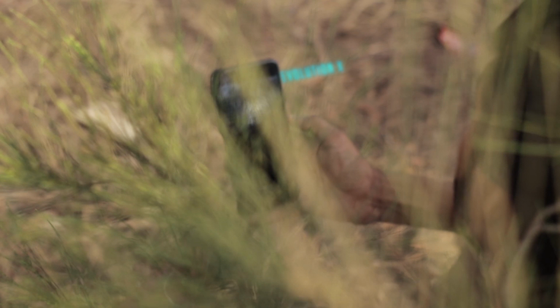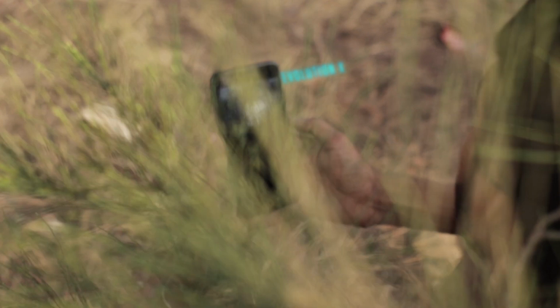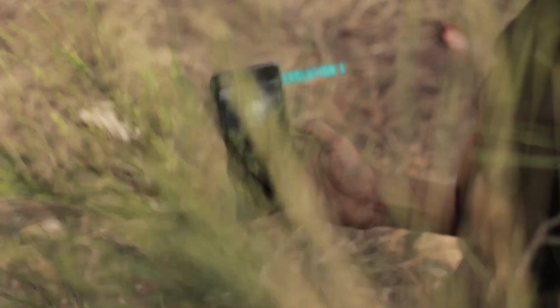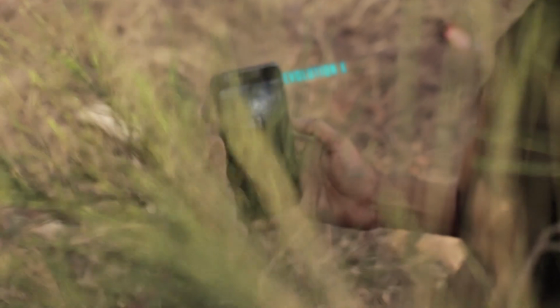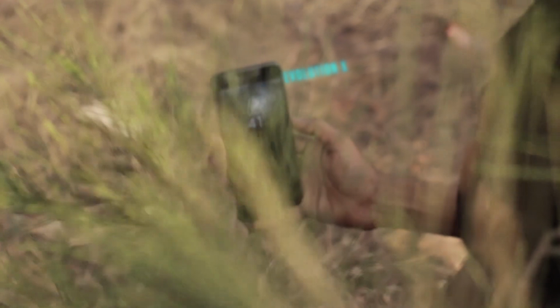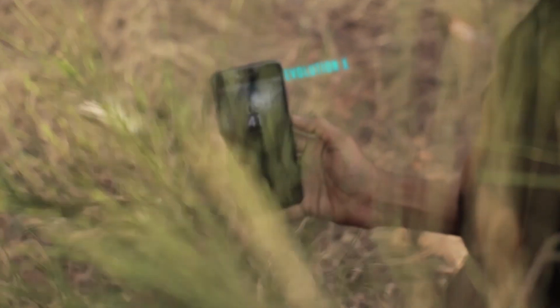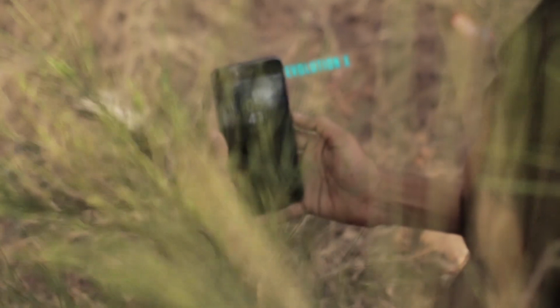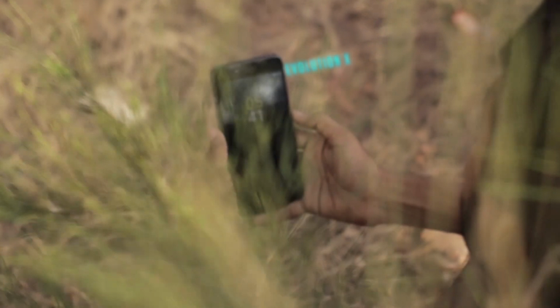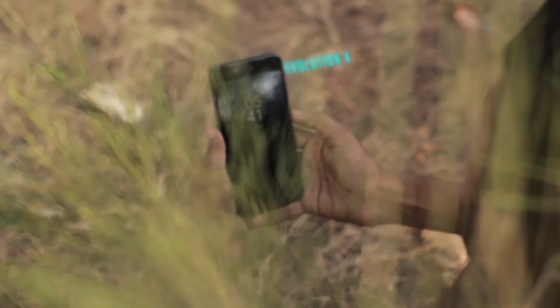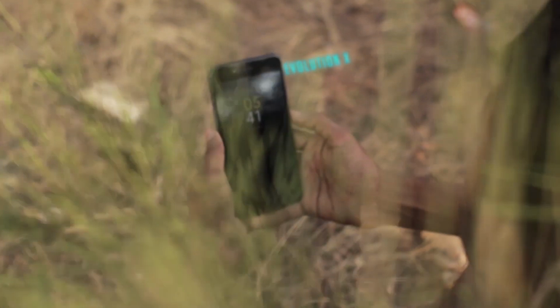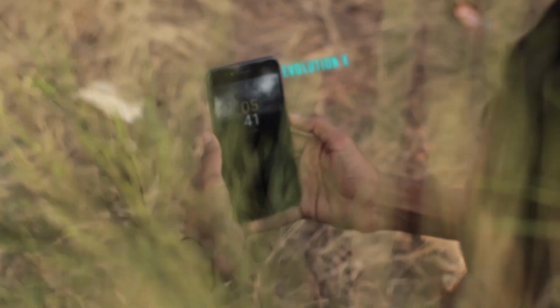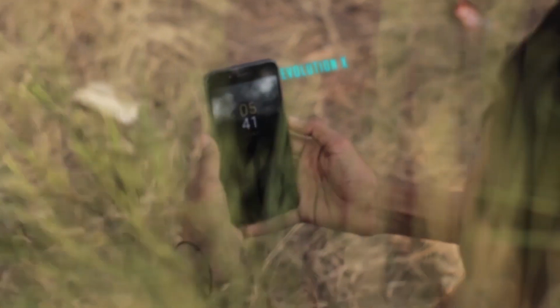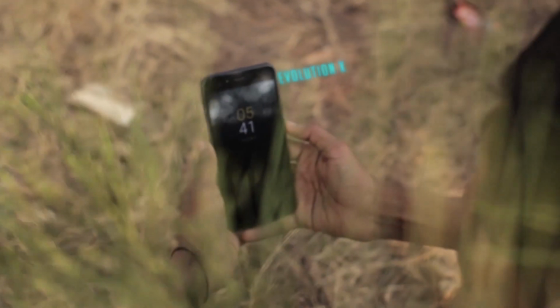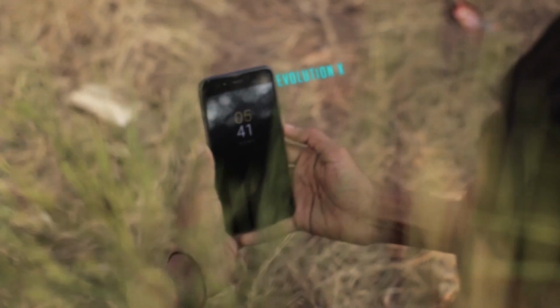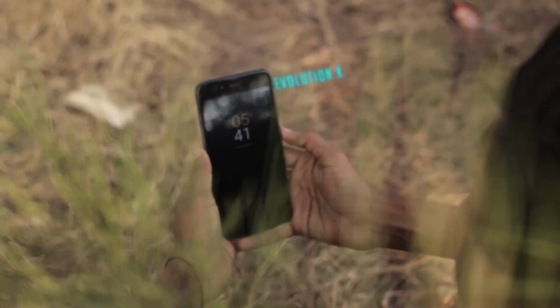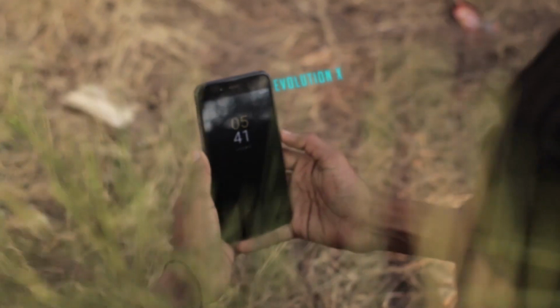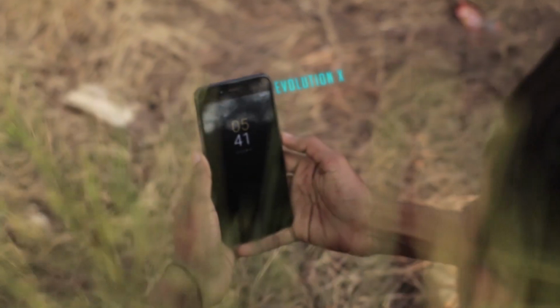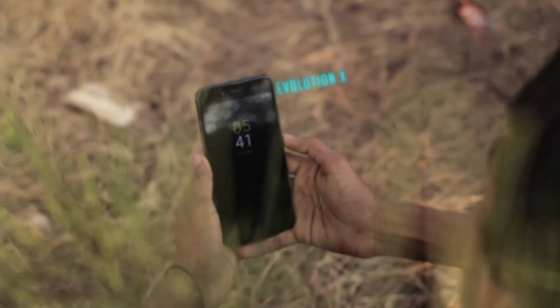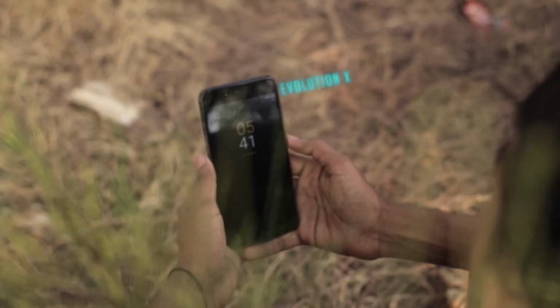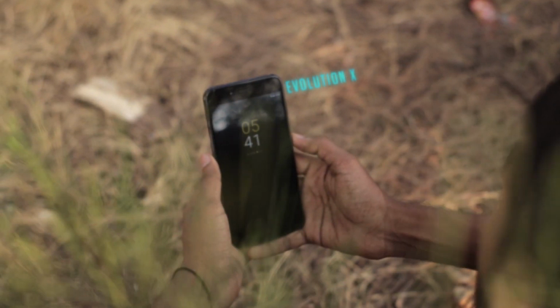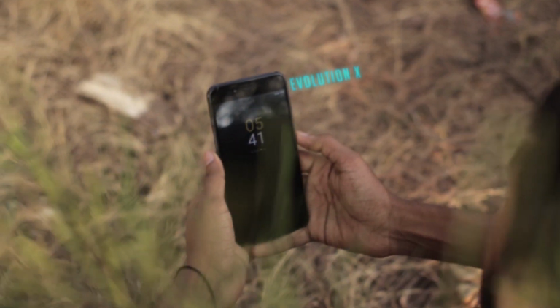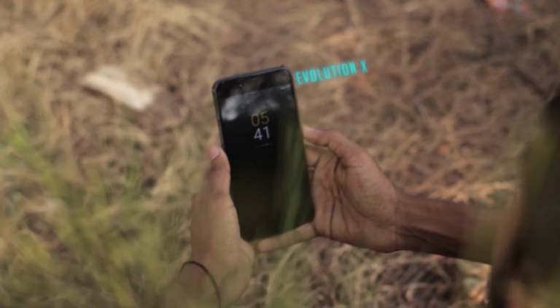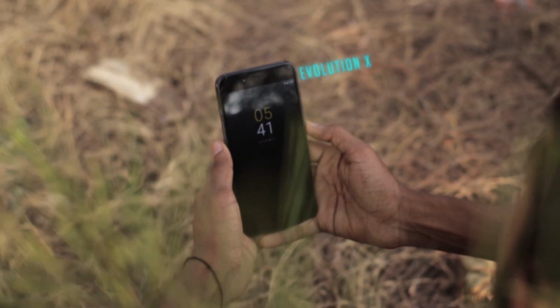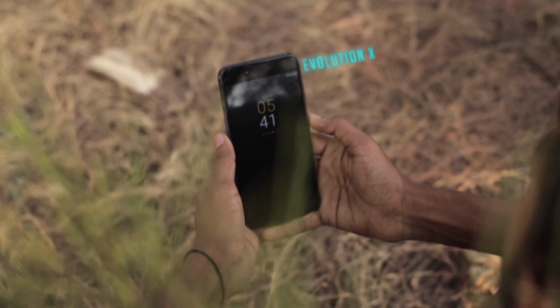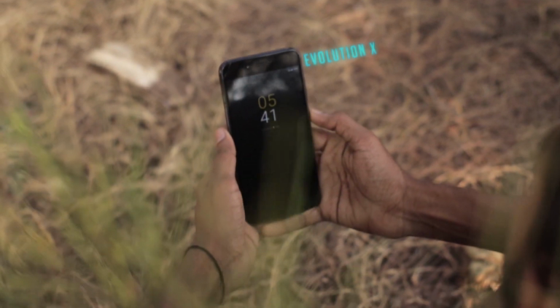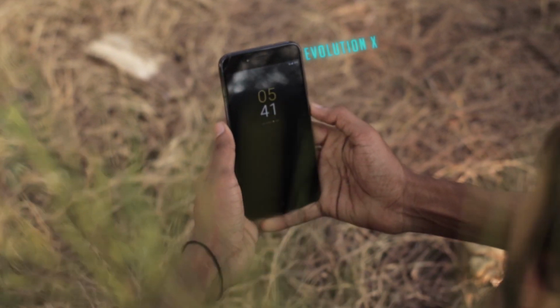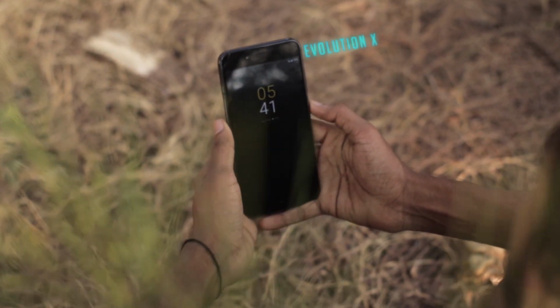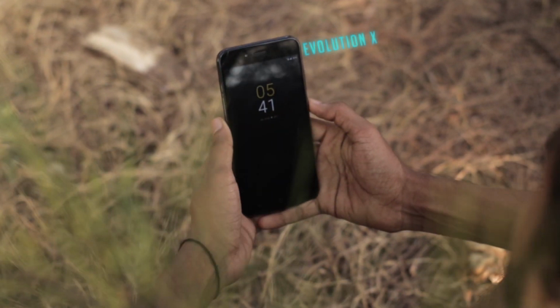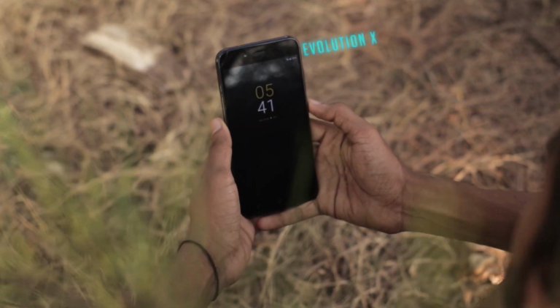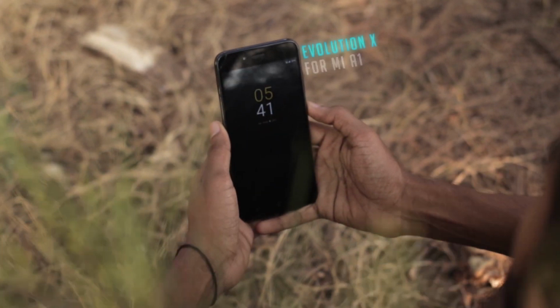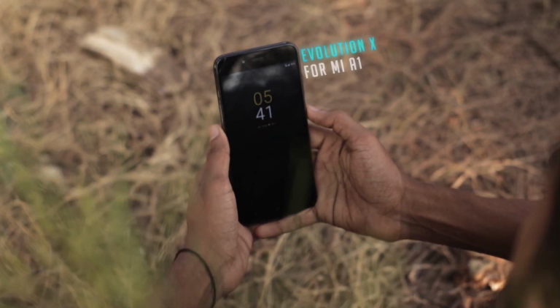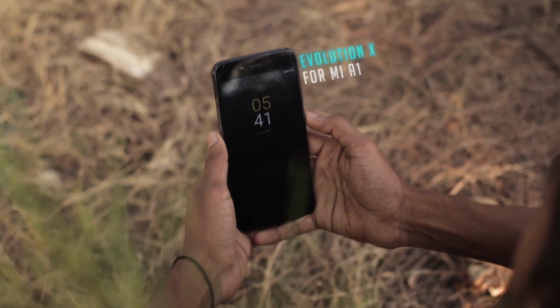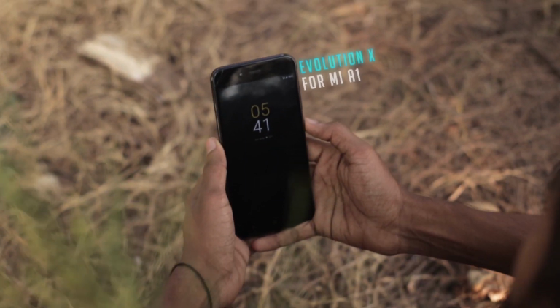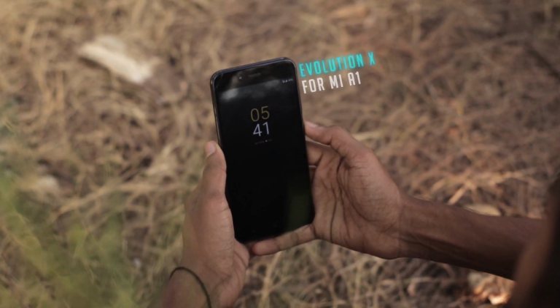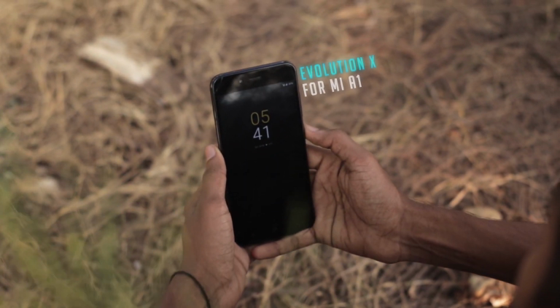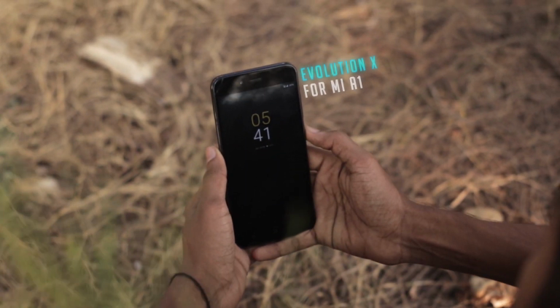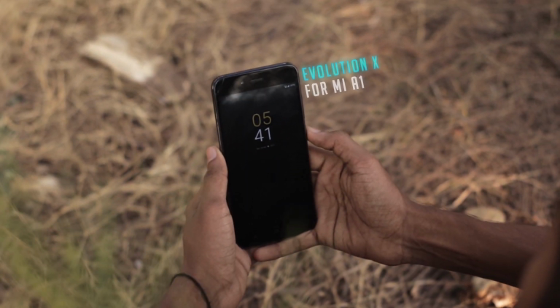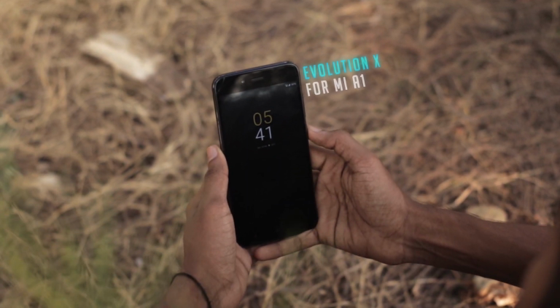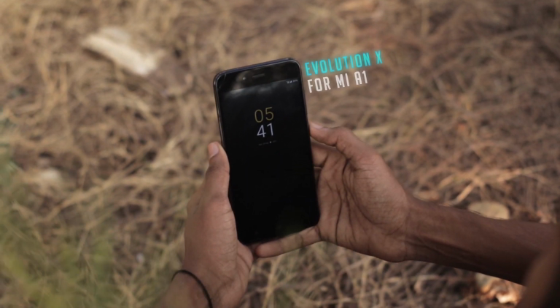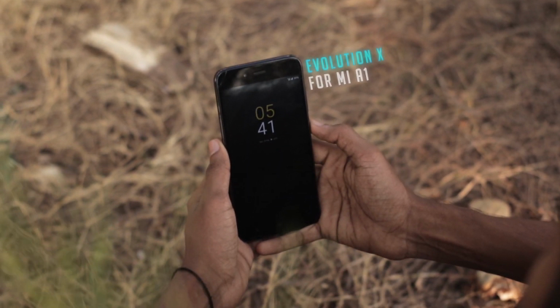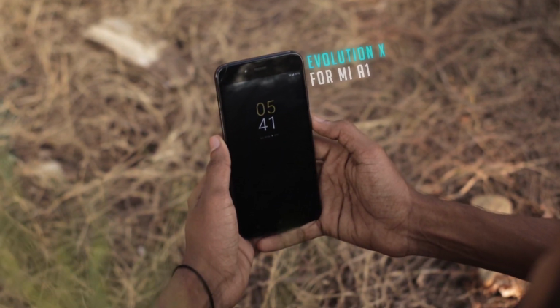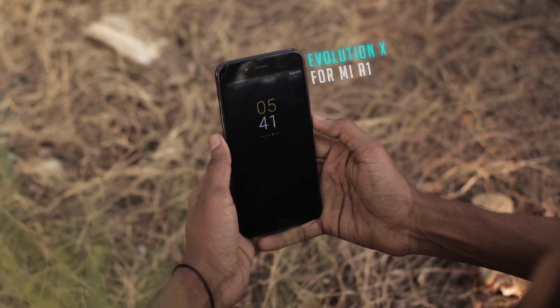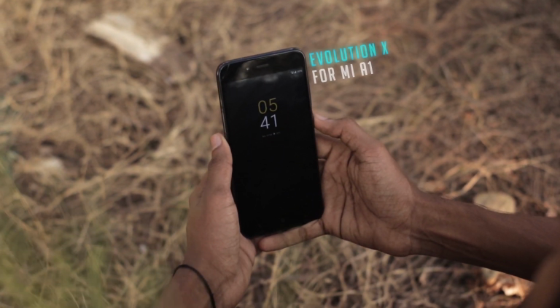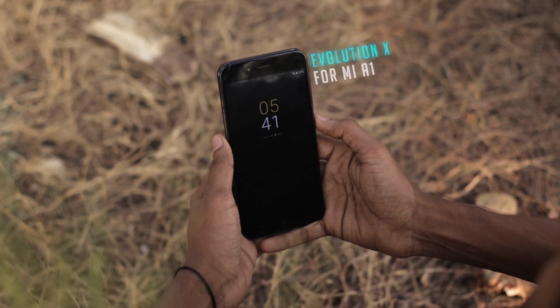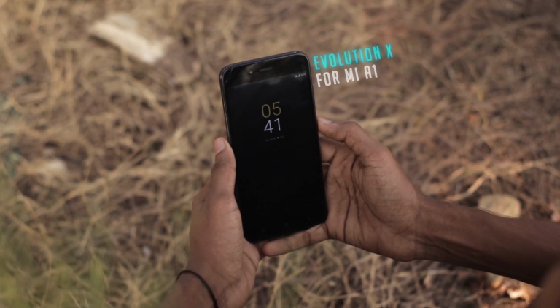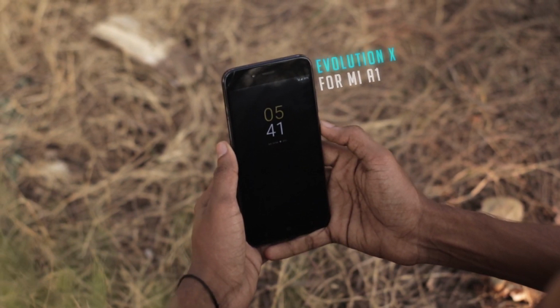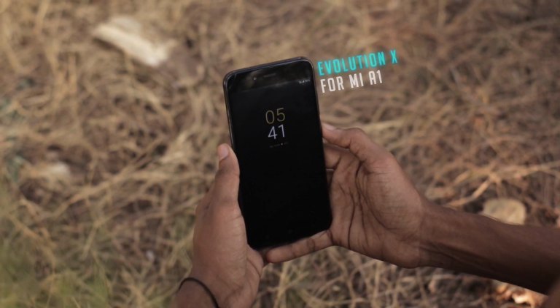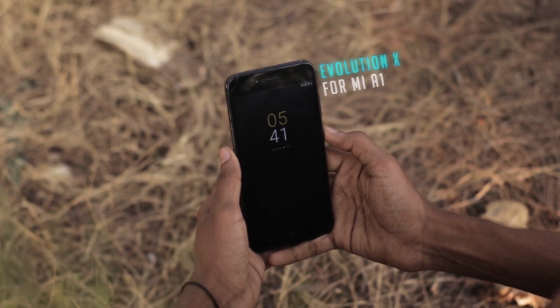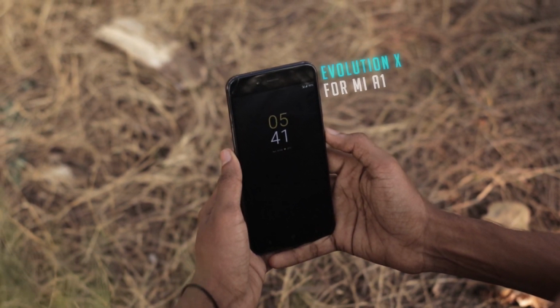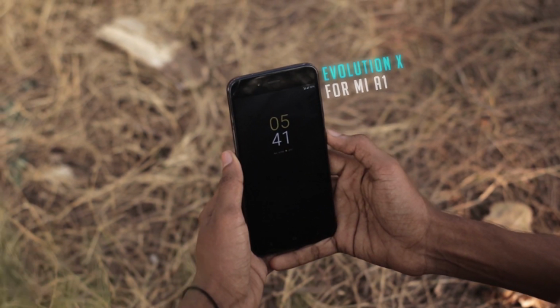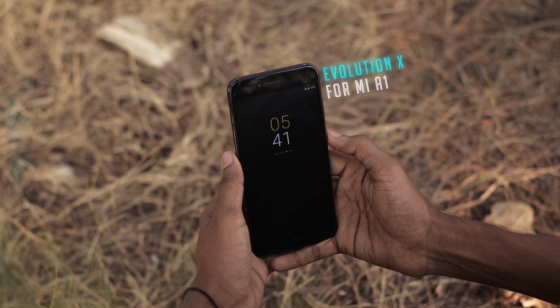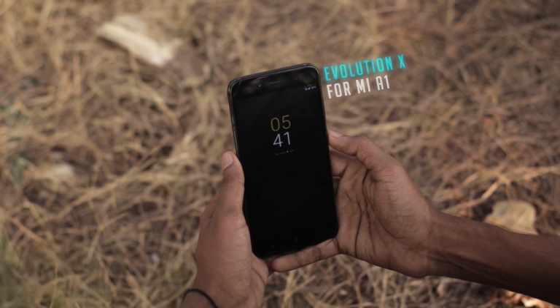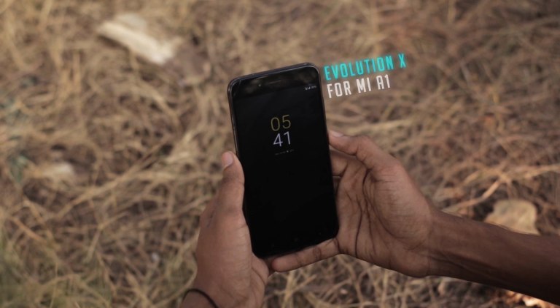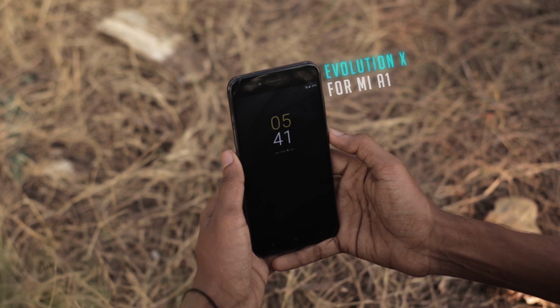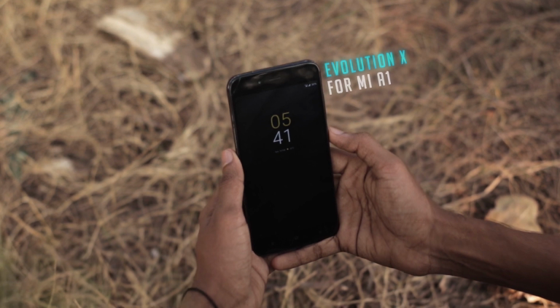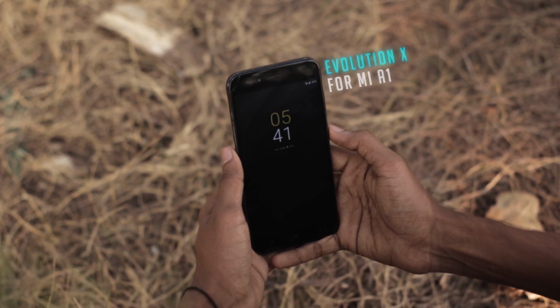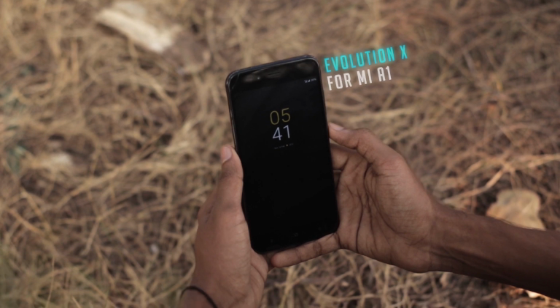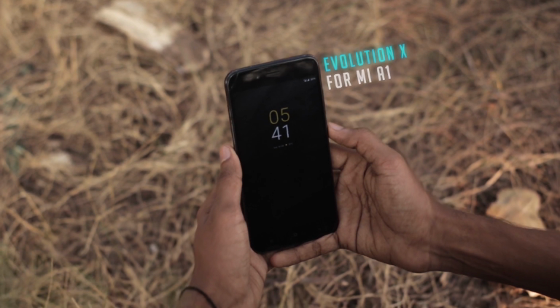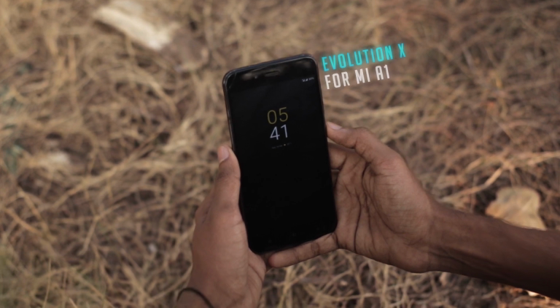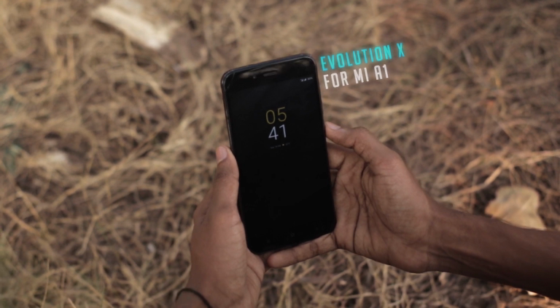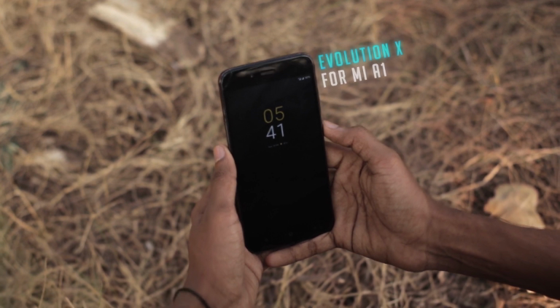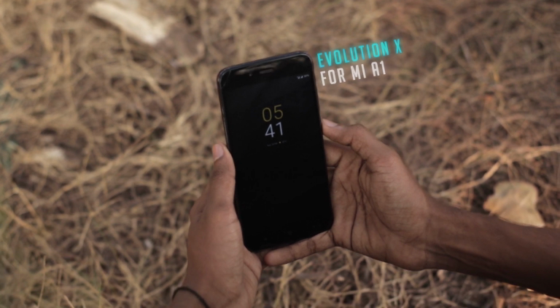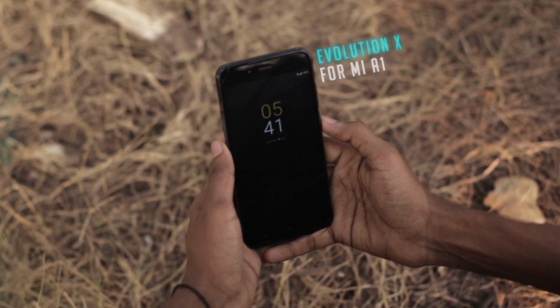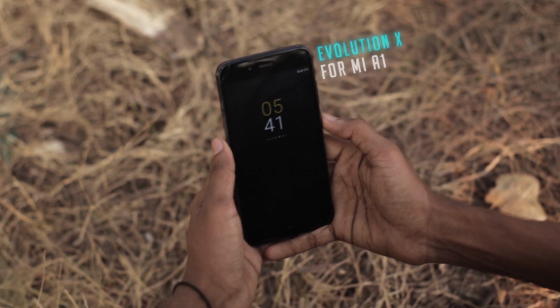Hey guys, welcome back to another video. In this one I'm going to review the Evolution X ROM for Mi A1.